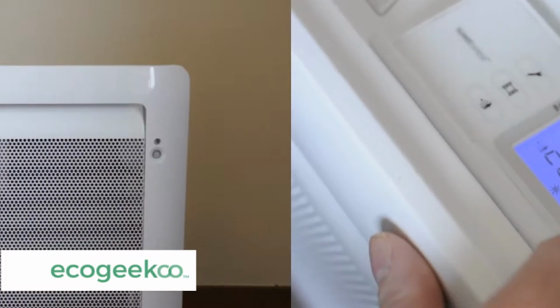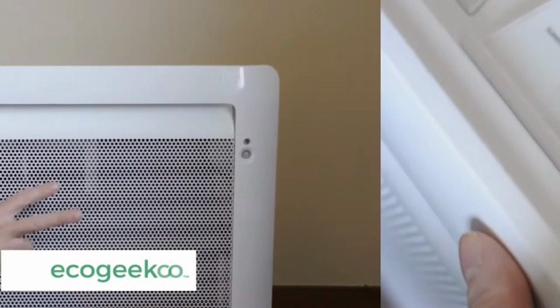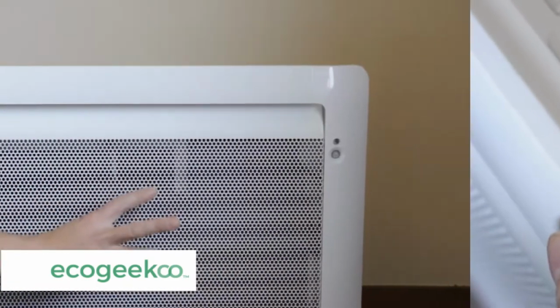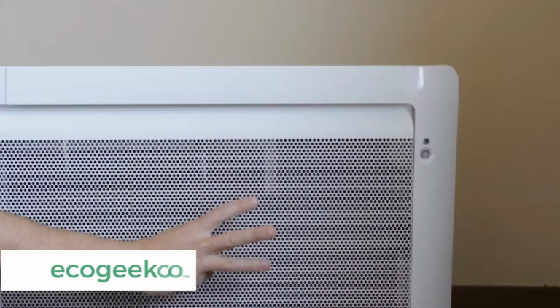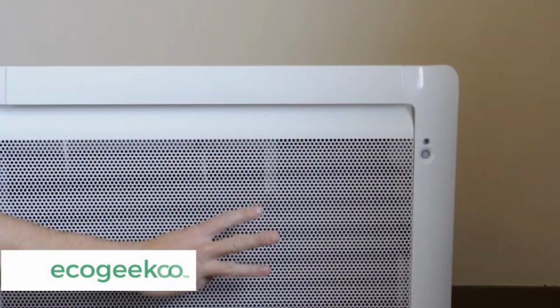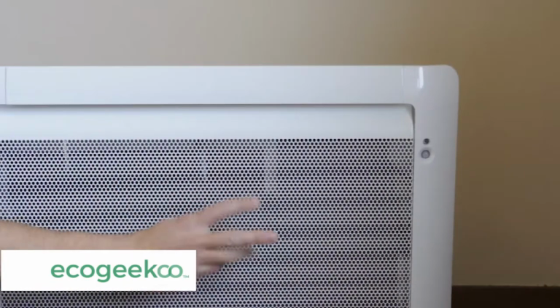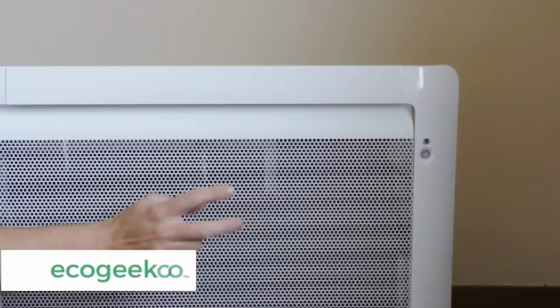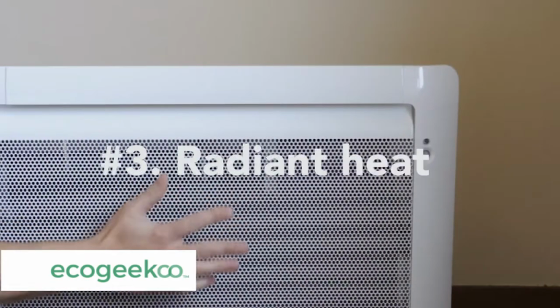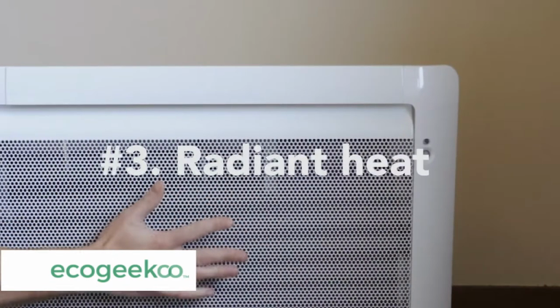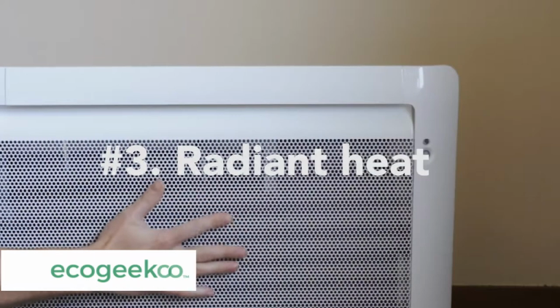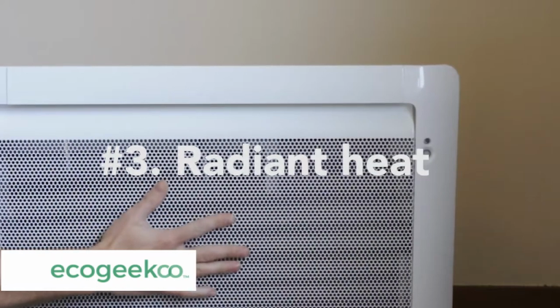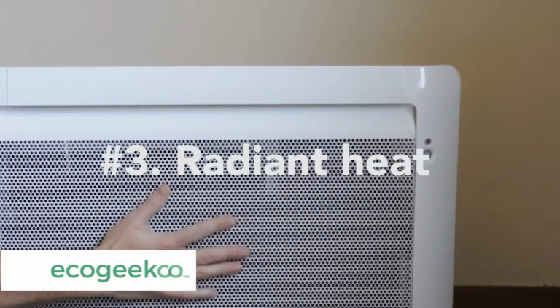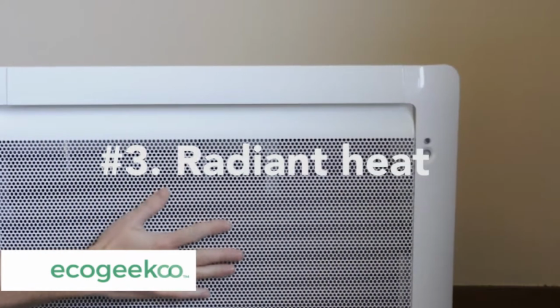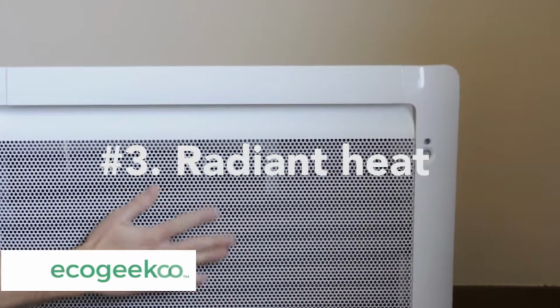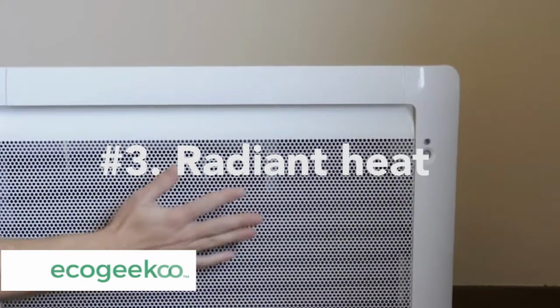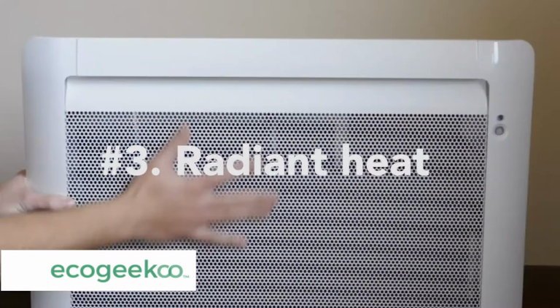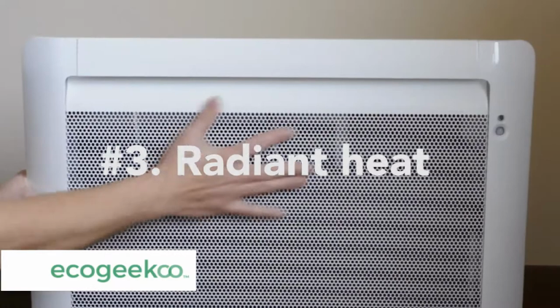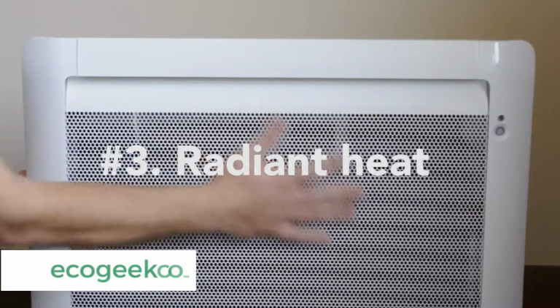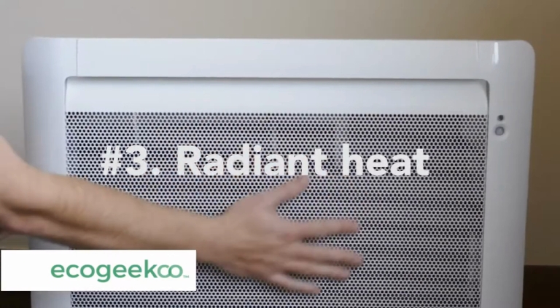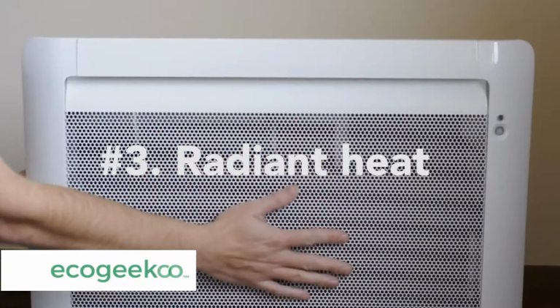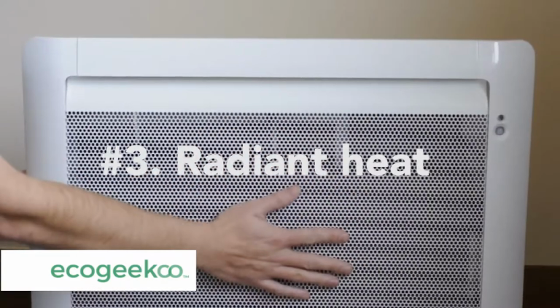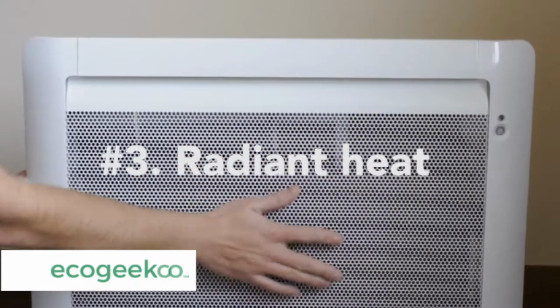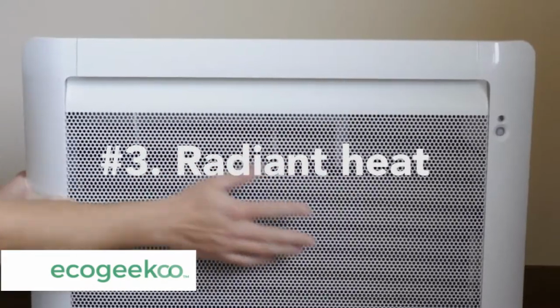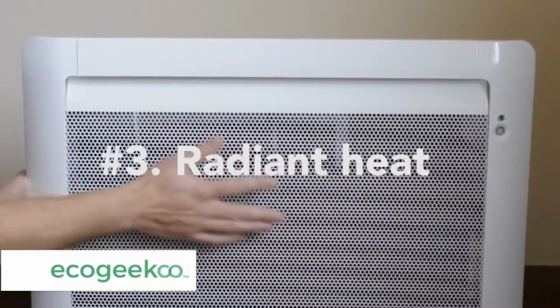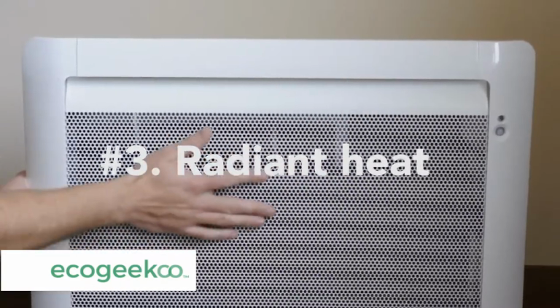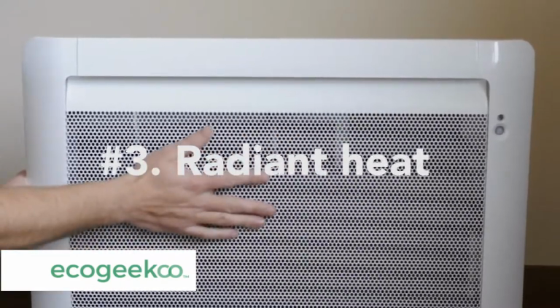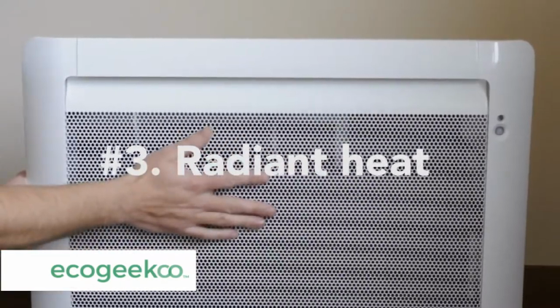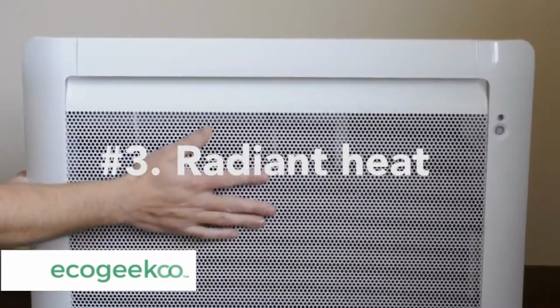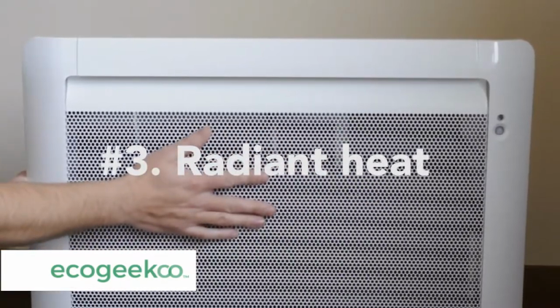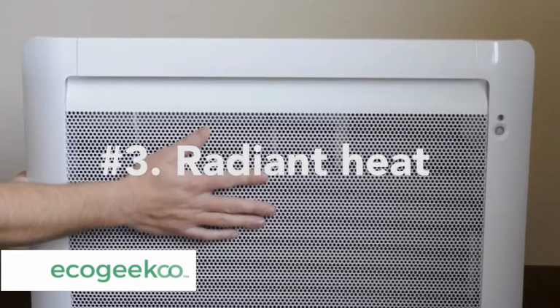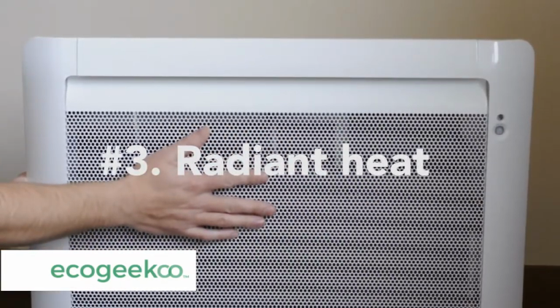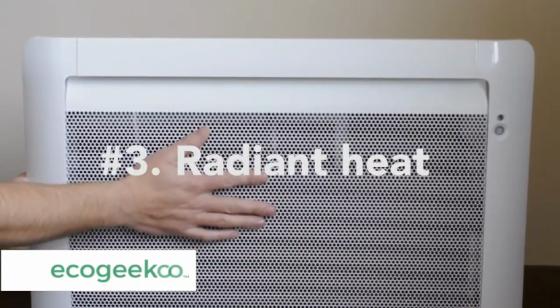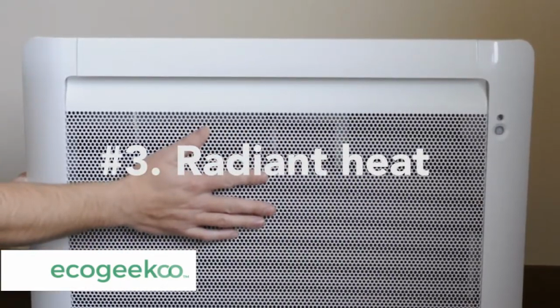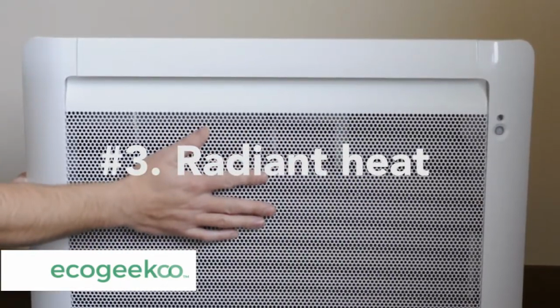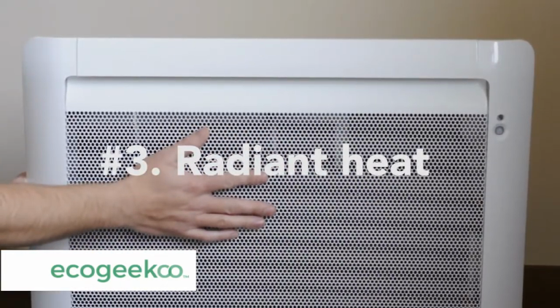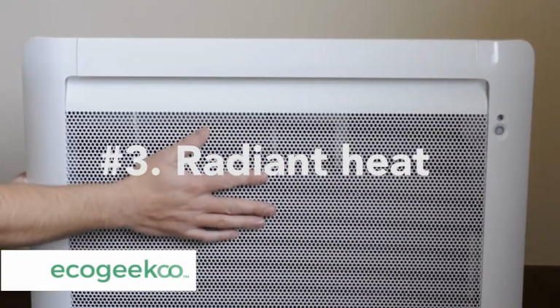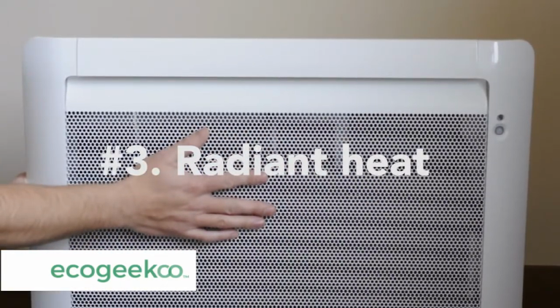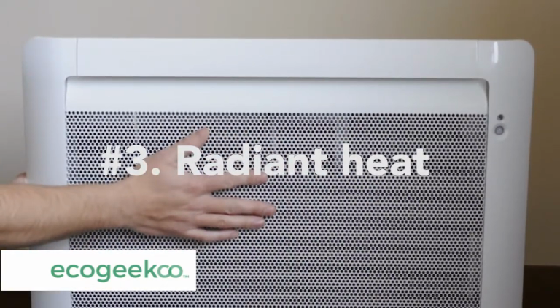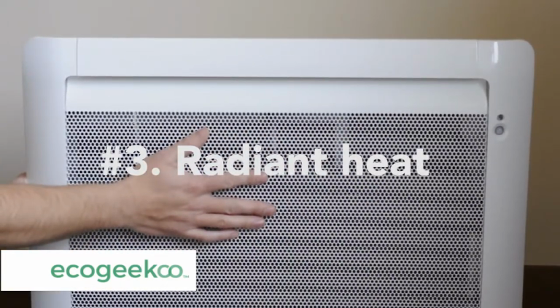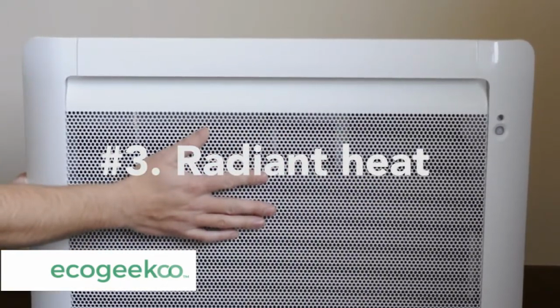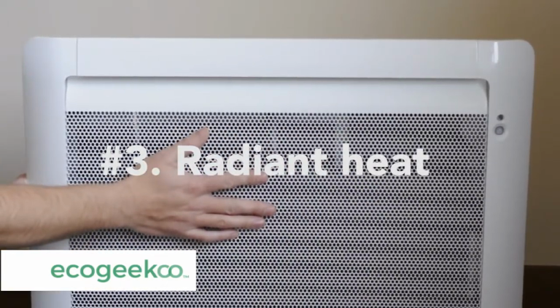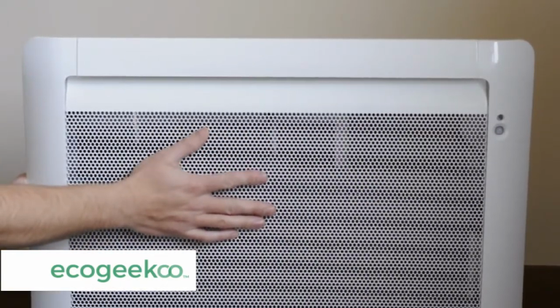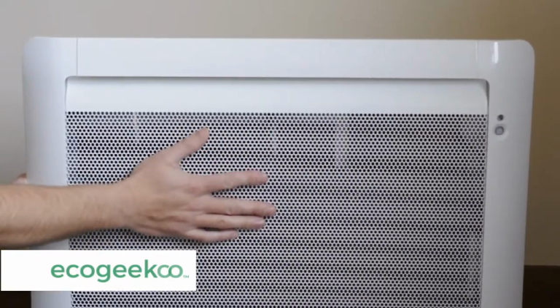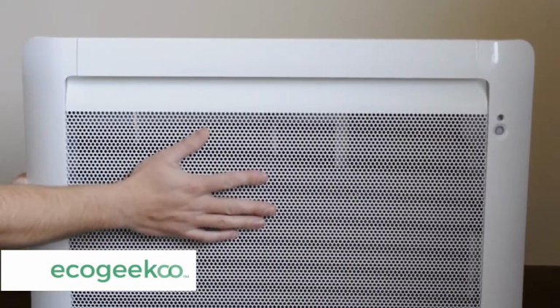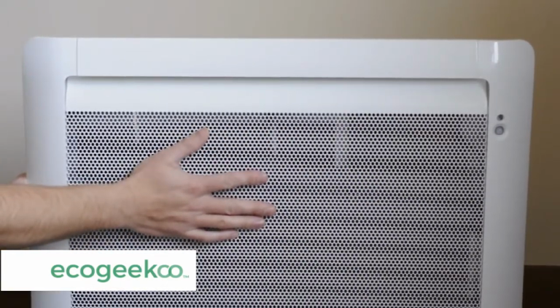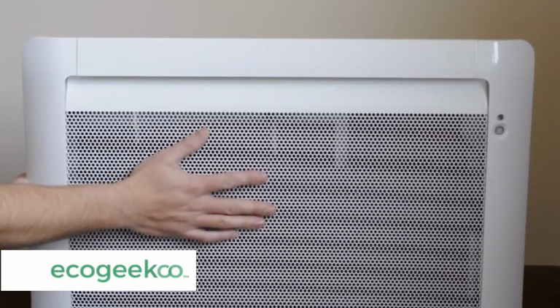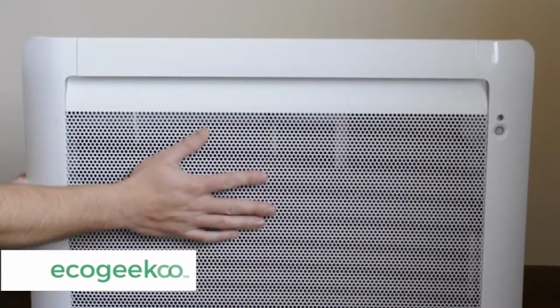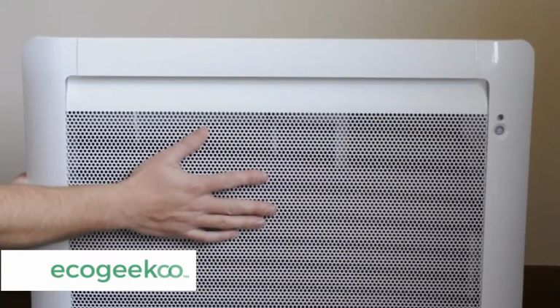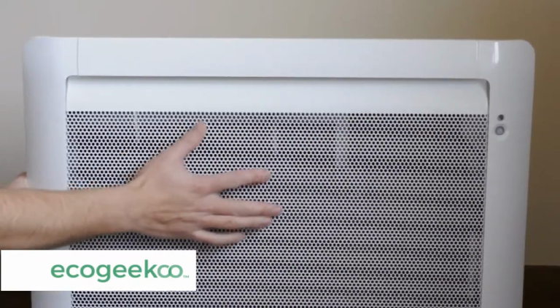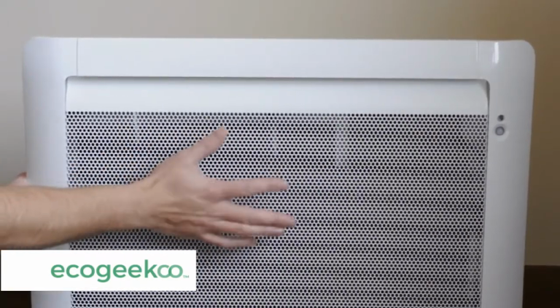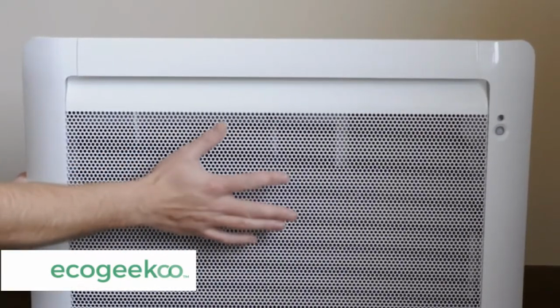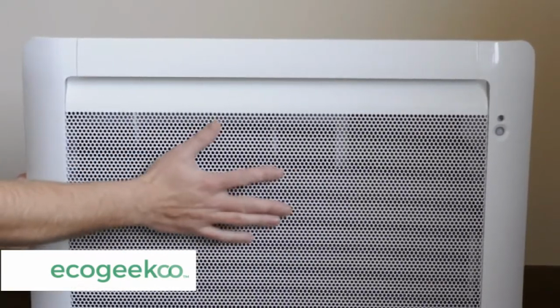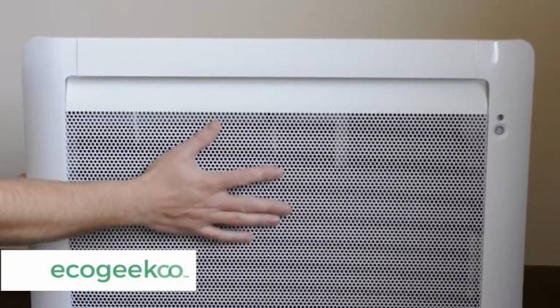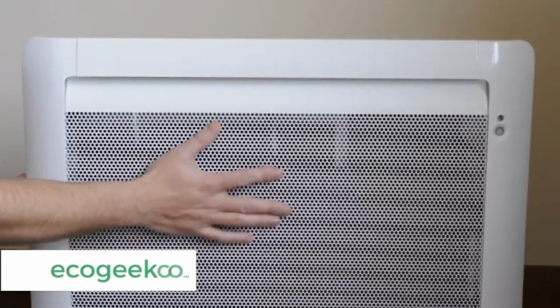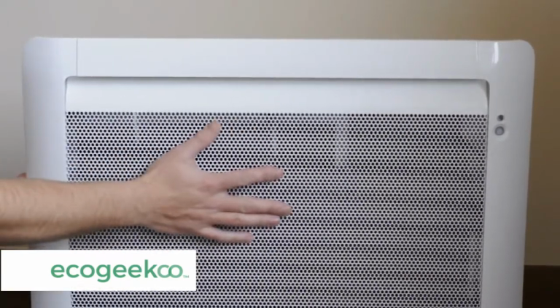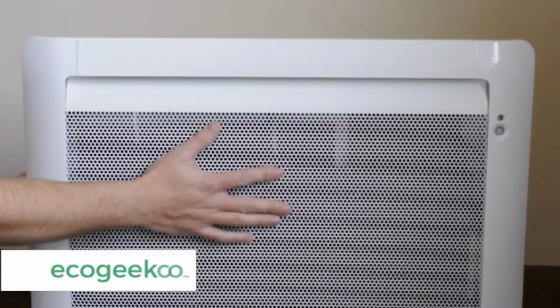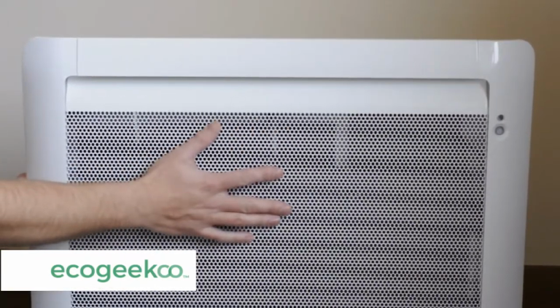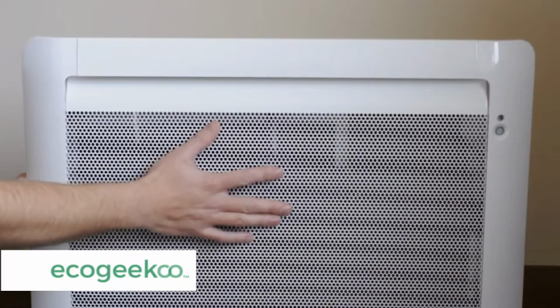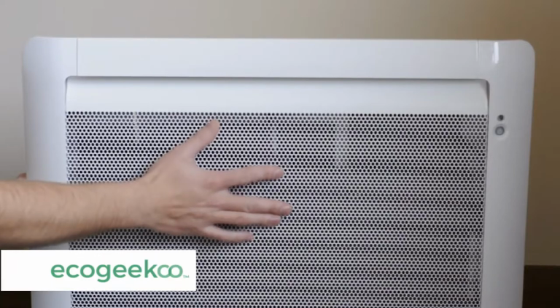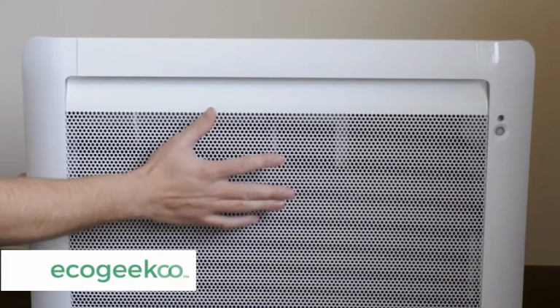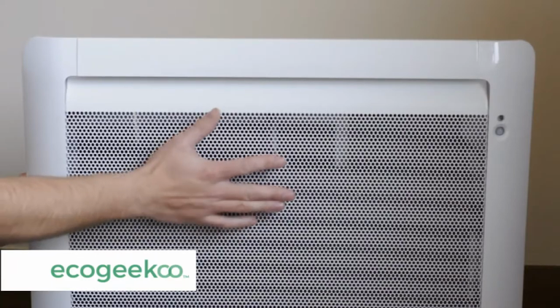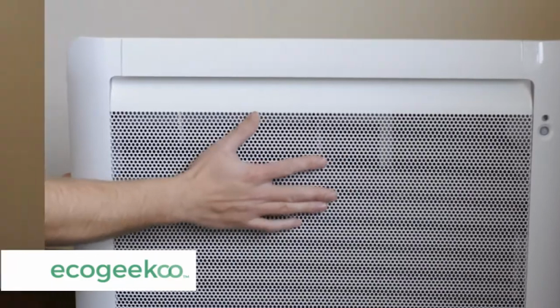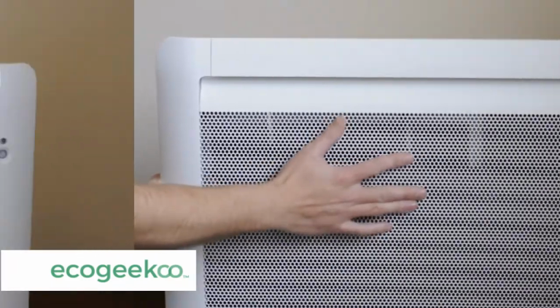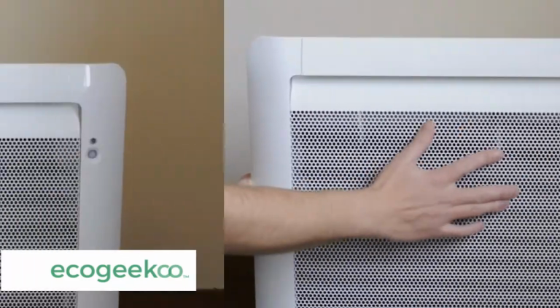Number three, the warmth of radiant heat. Keeps the heat lower in the room for longer, keeping you warm and toasted.